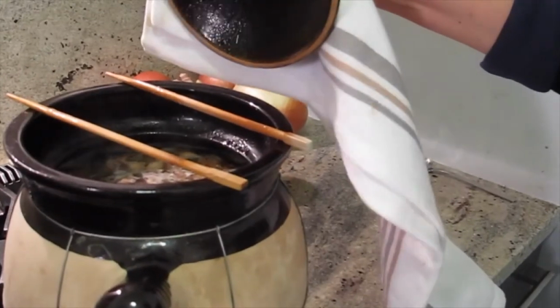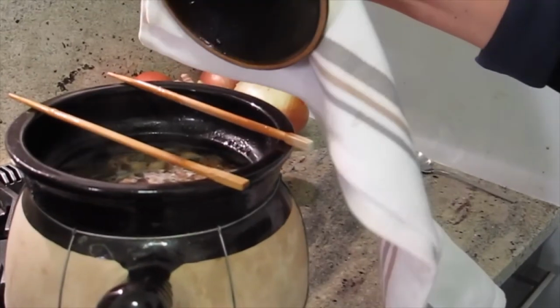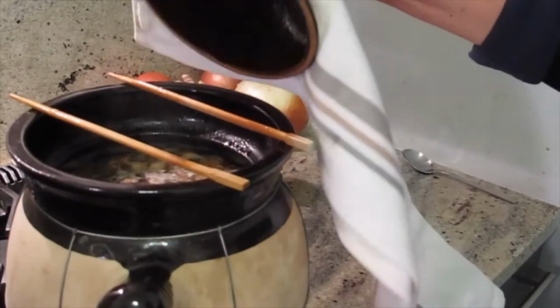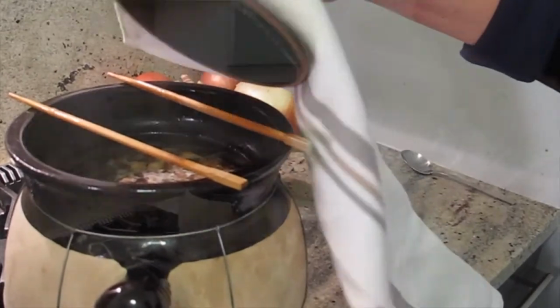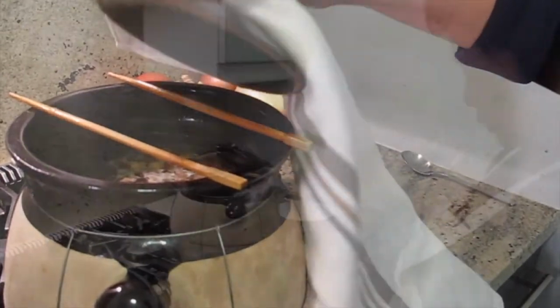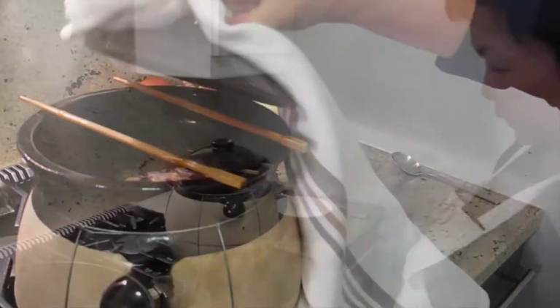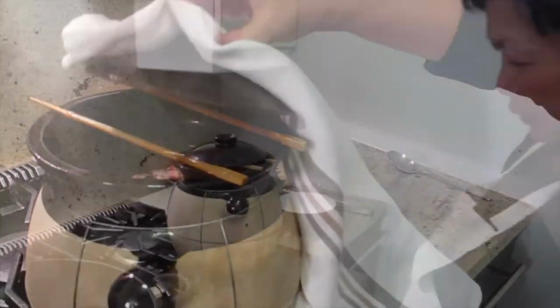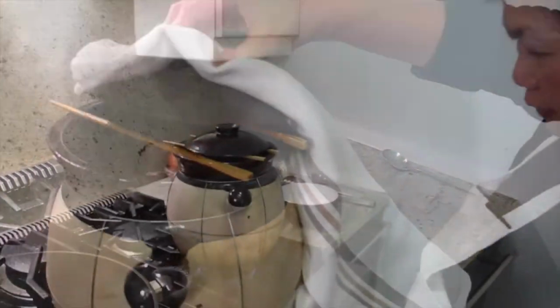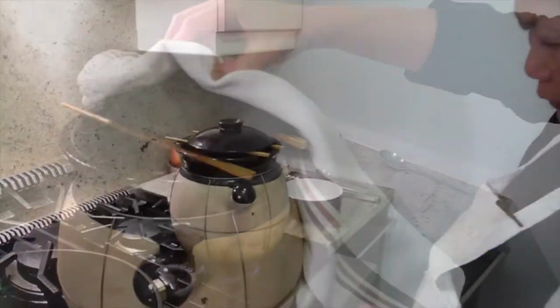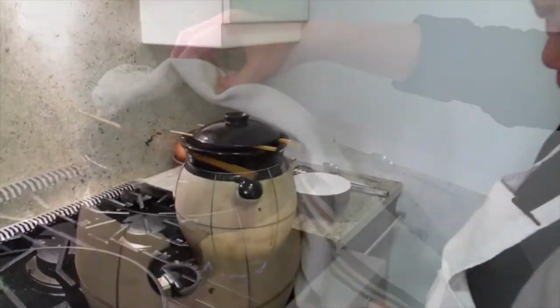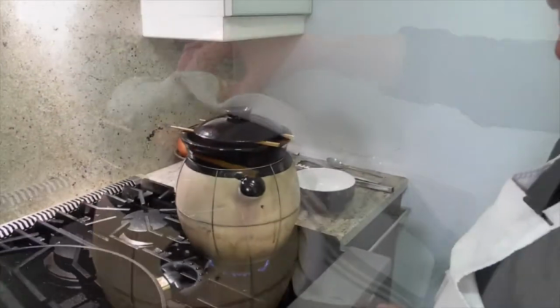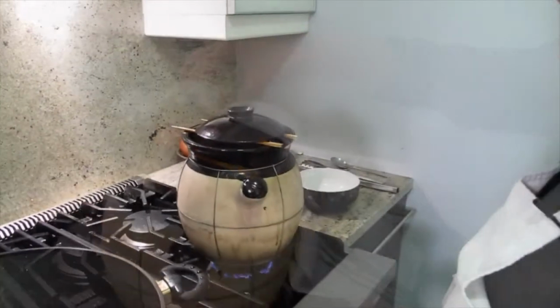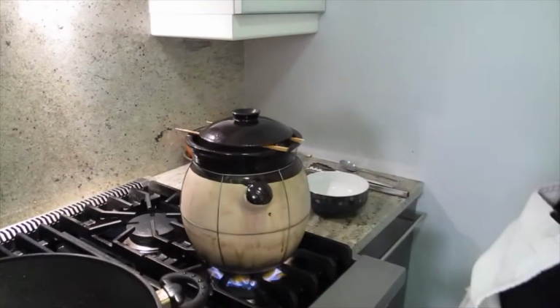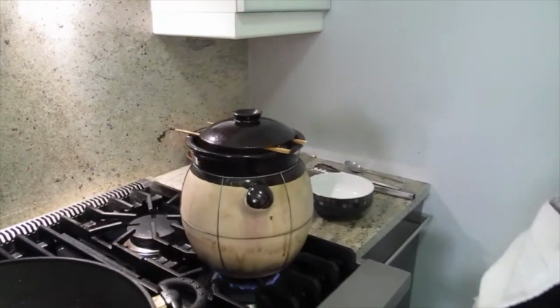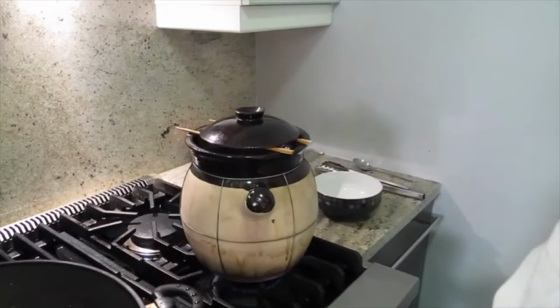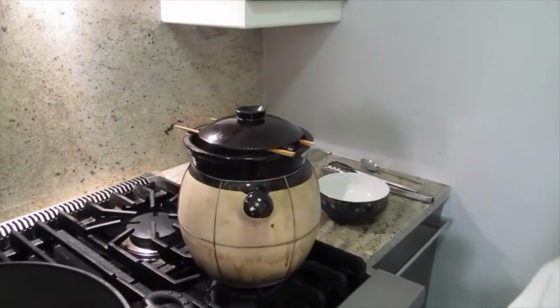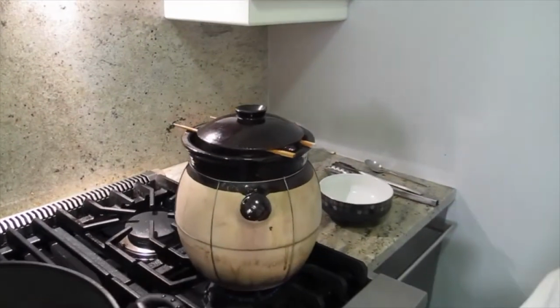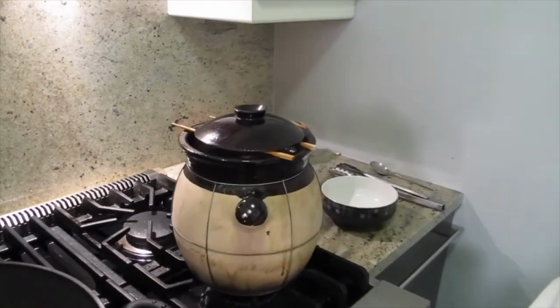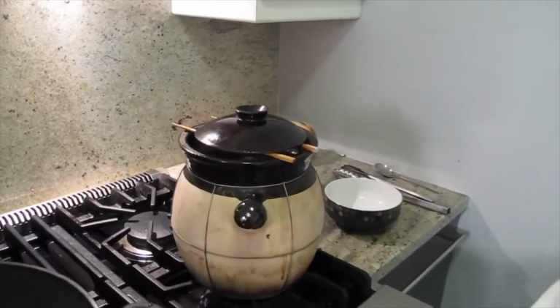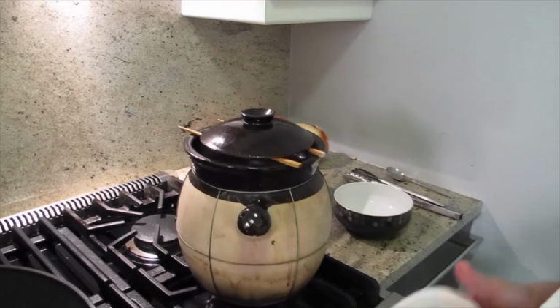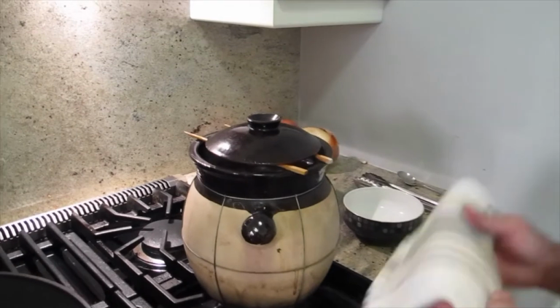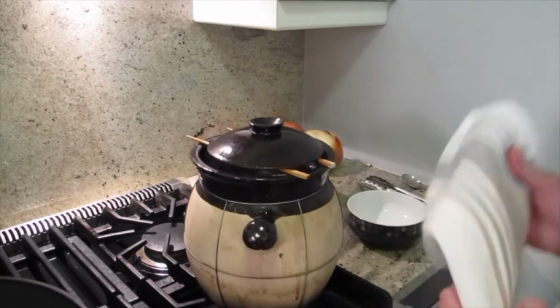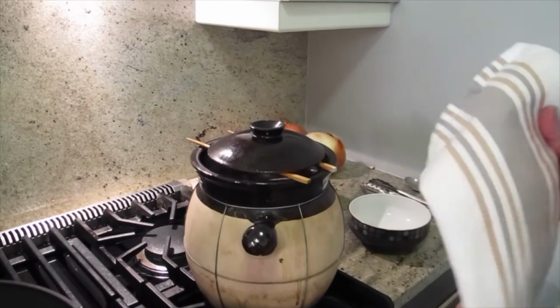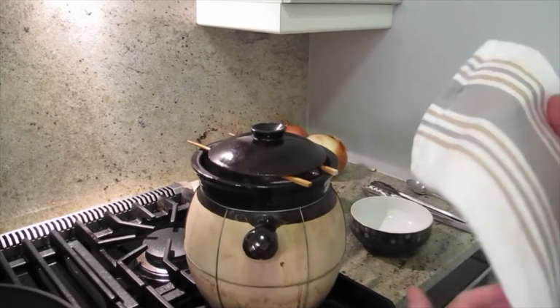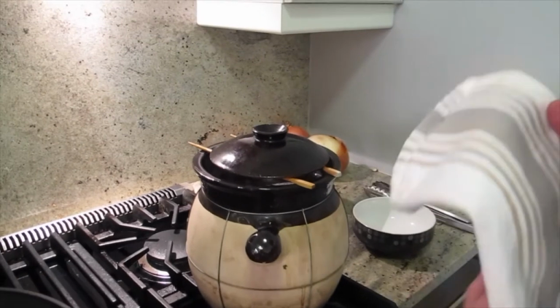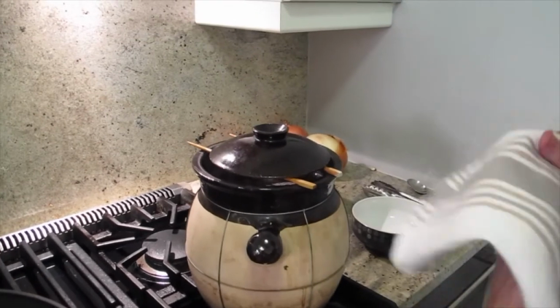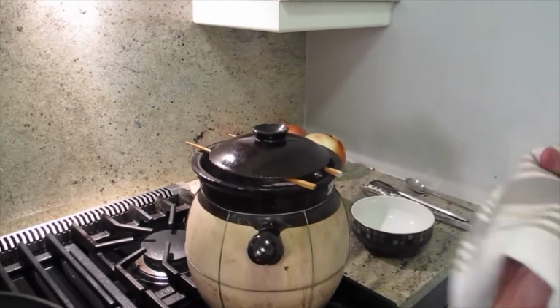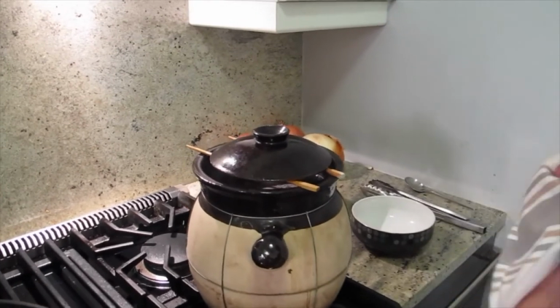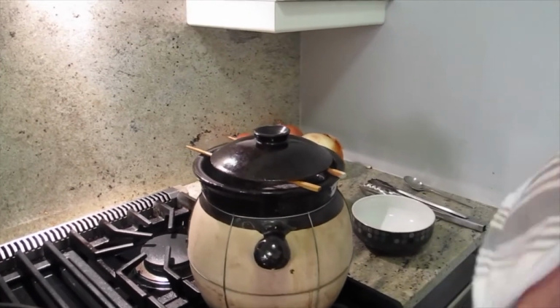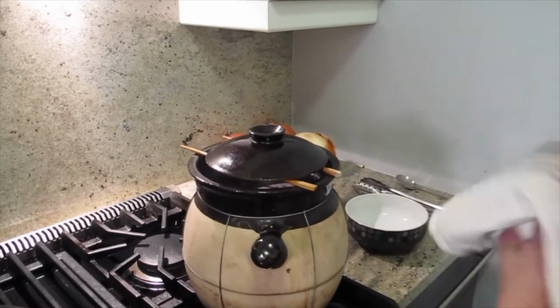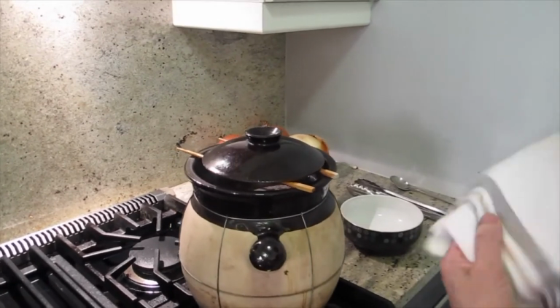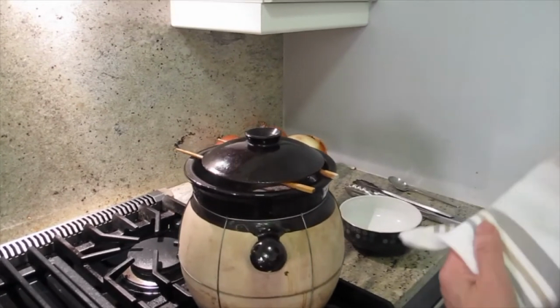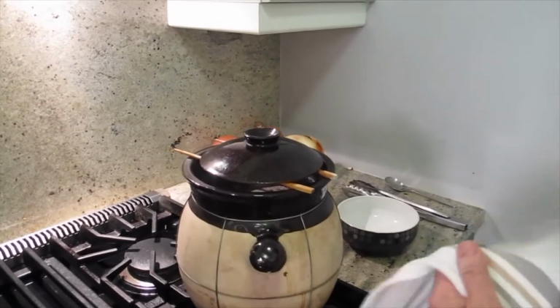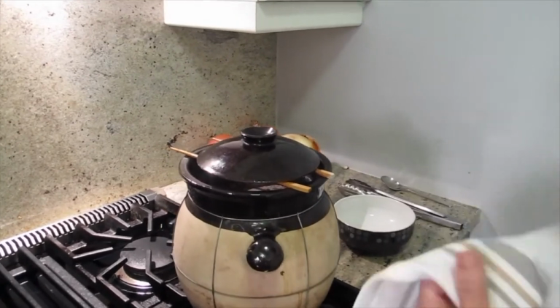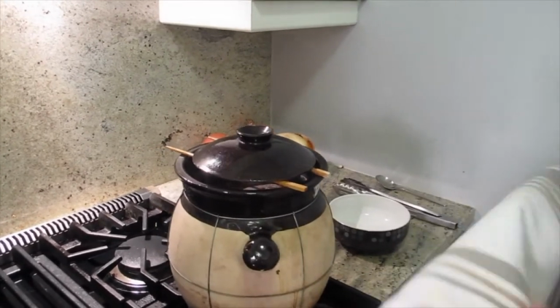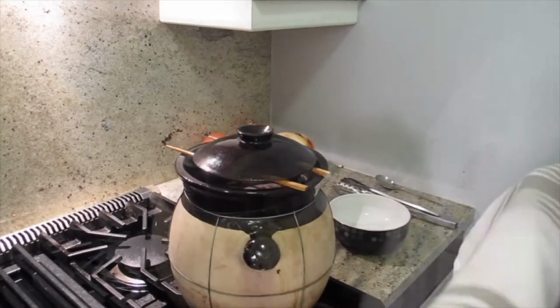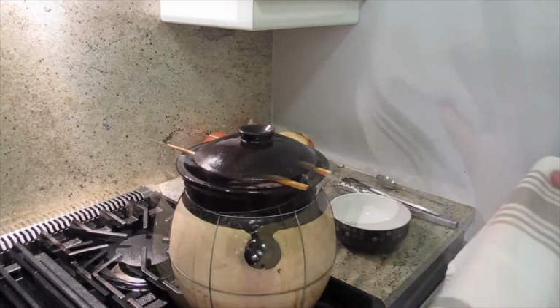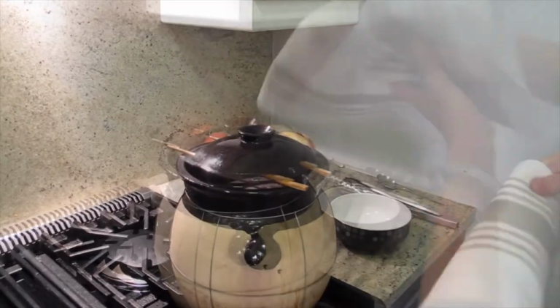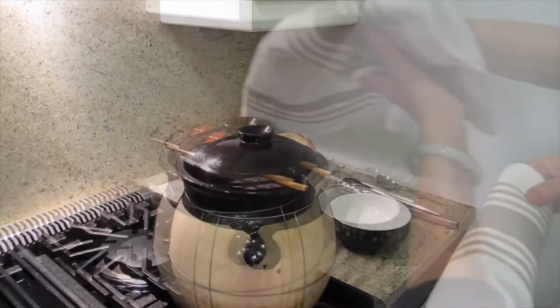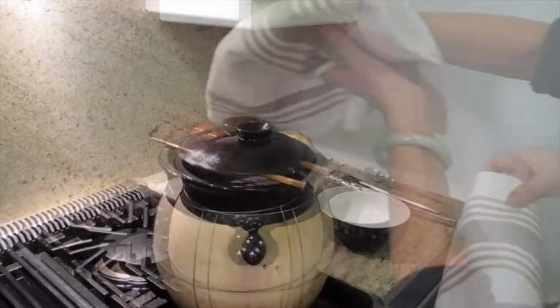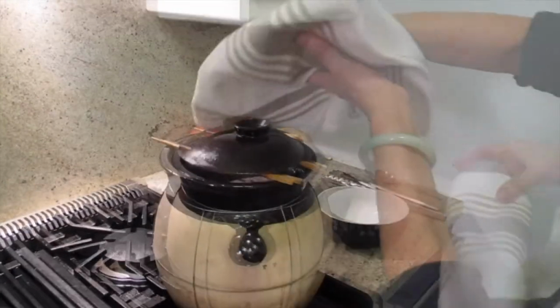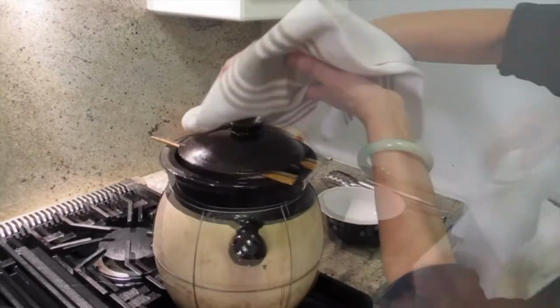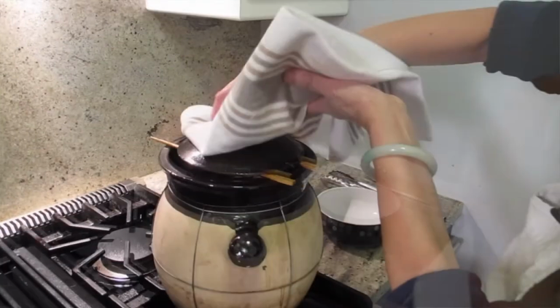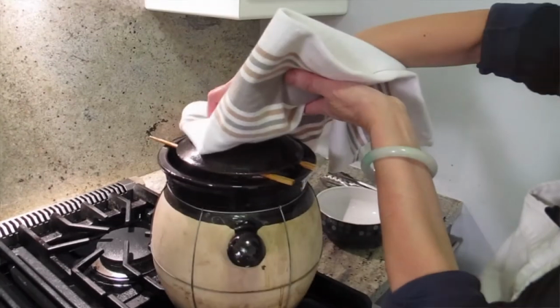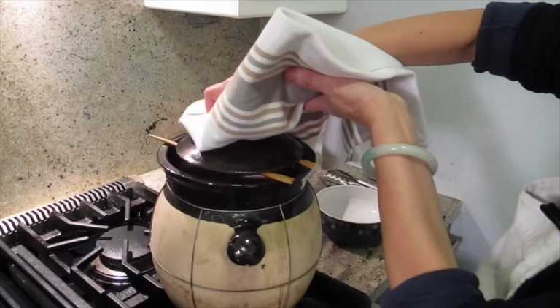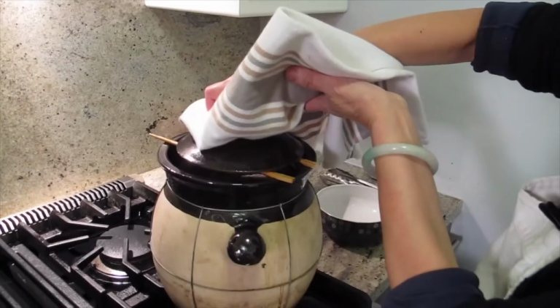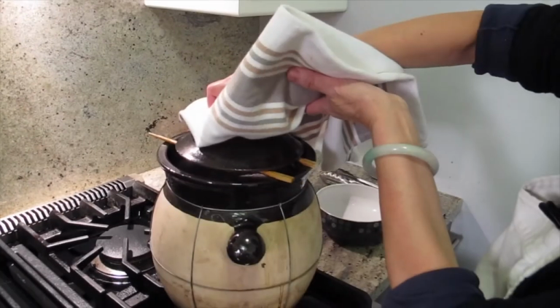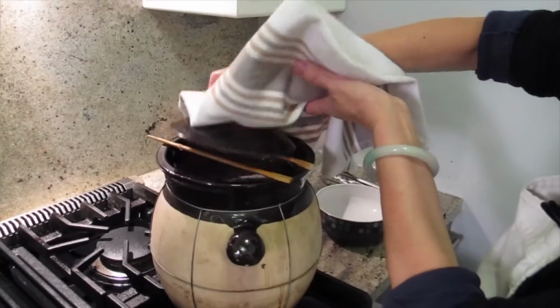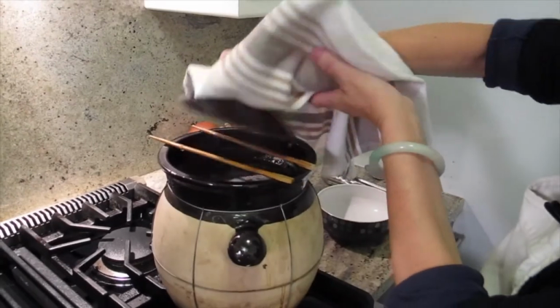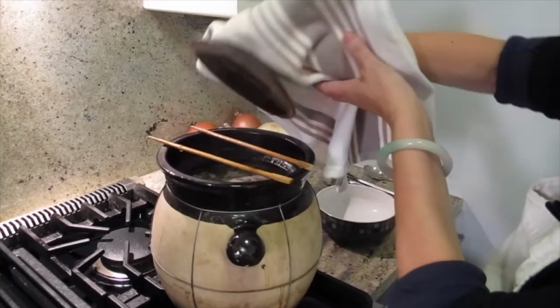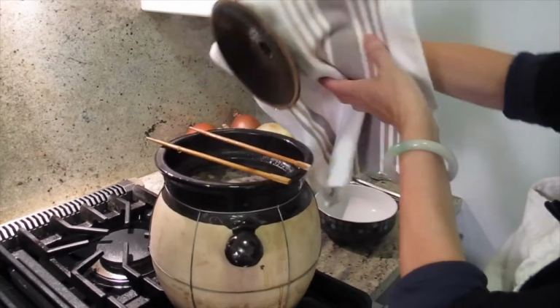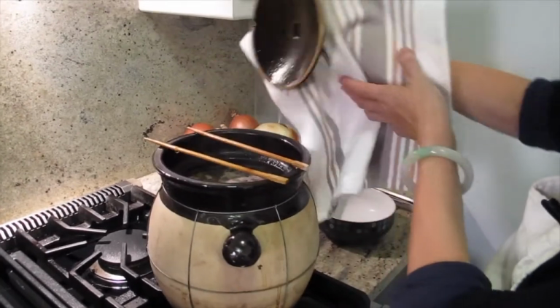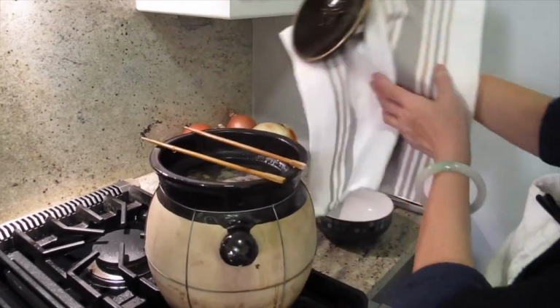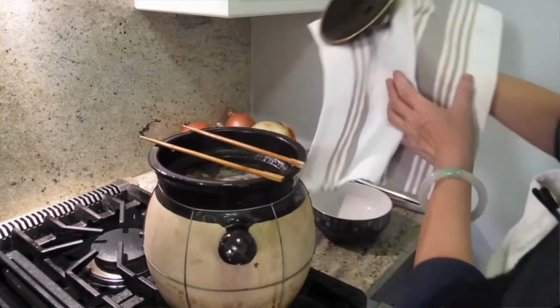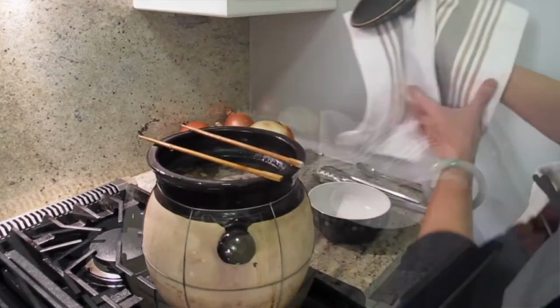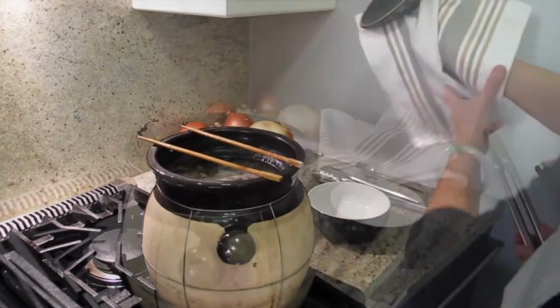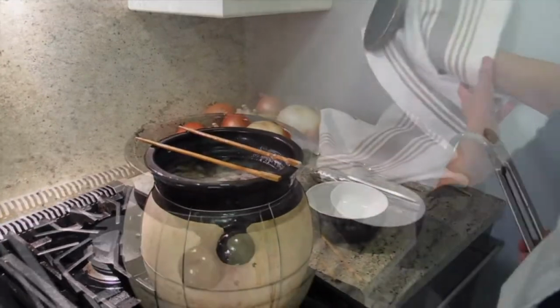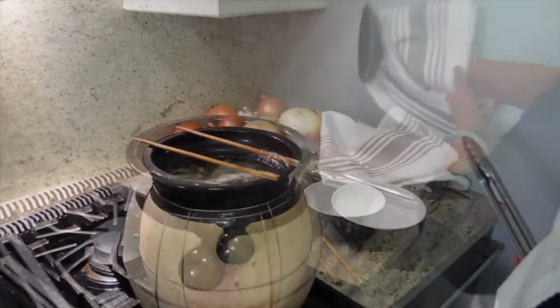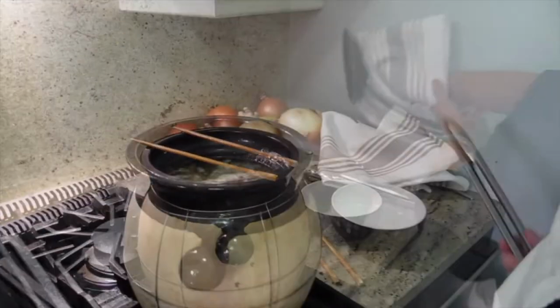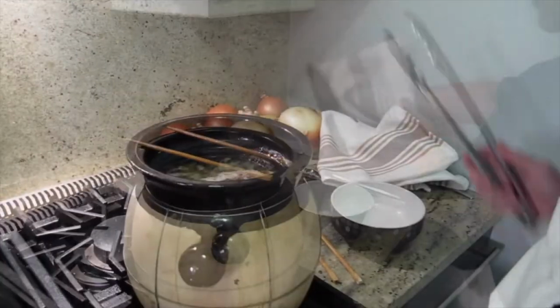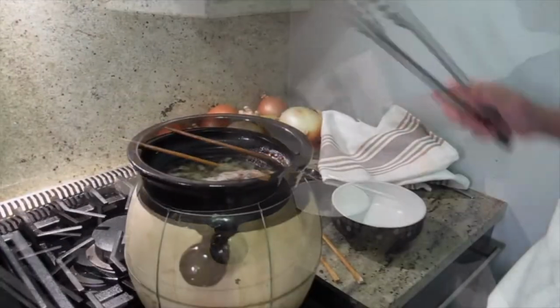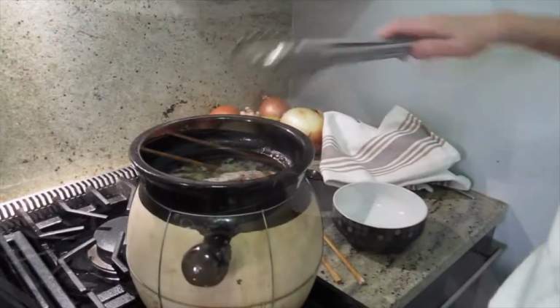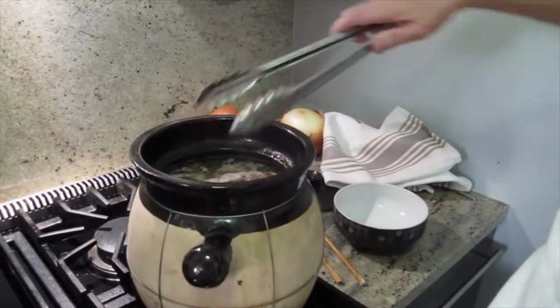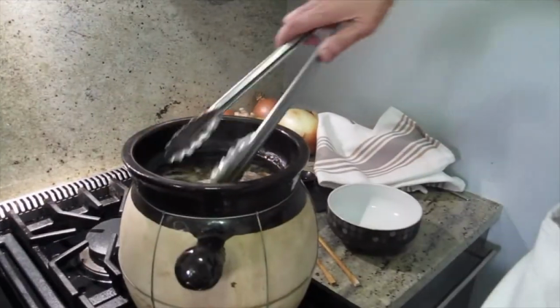Okay, let's turn it off and plate it. You can smell it. Okay, let's get the peas out.